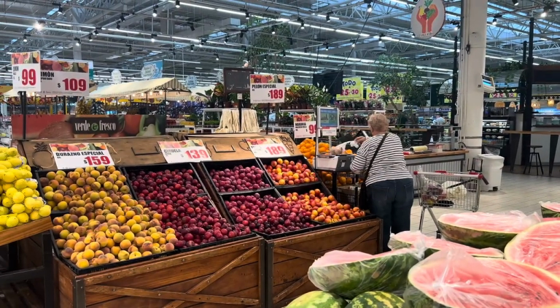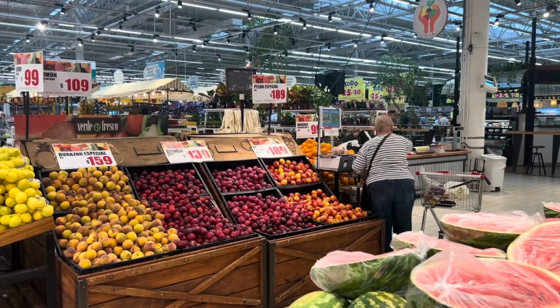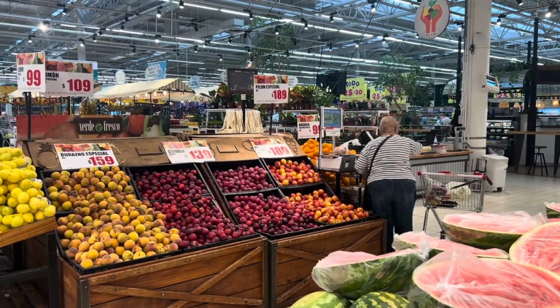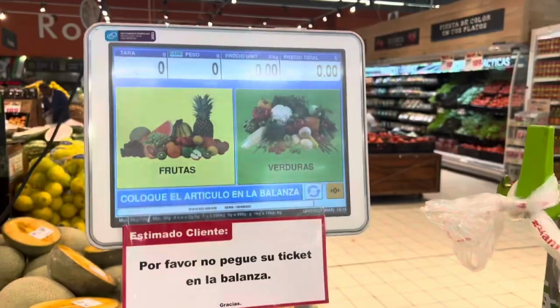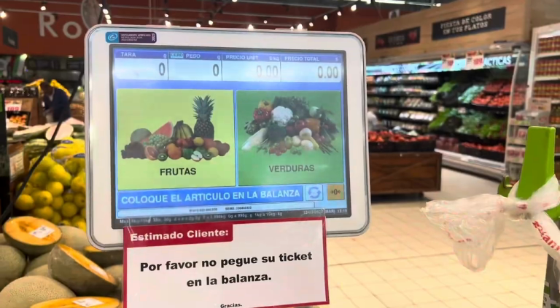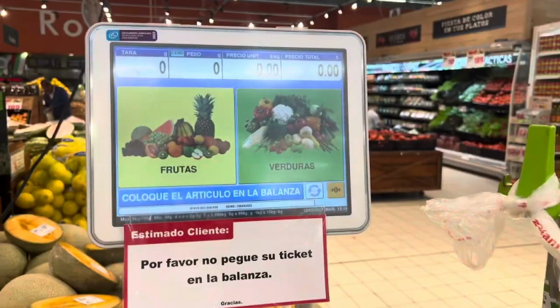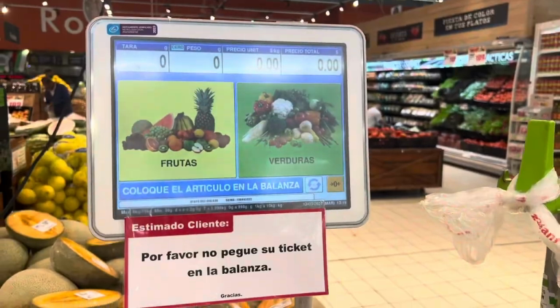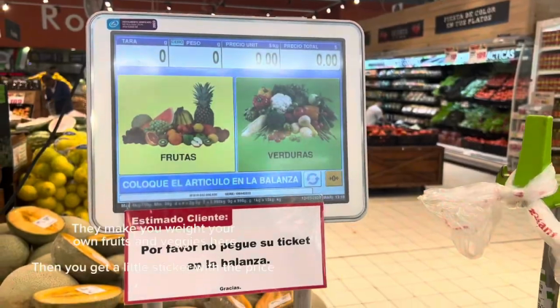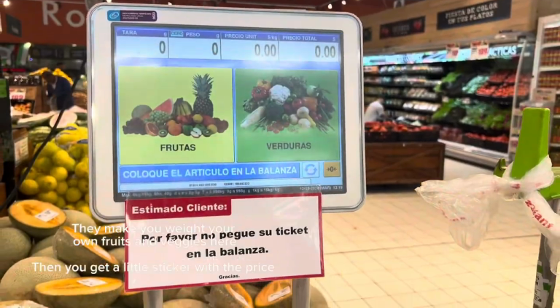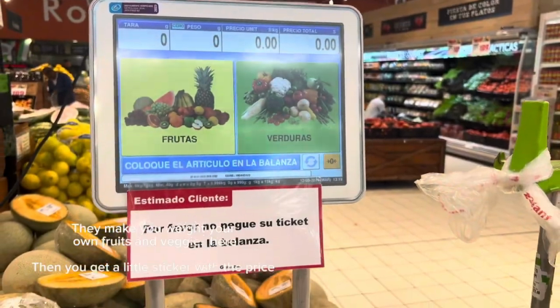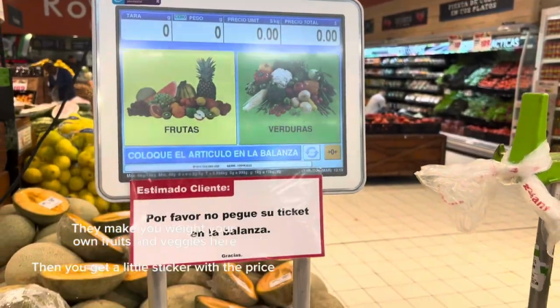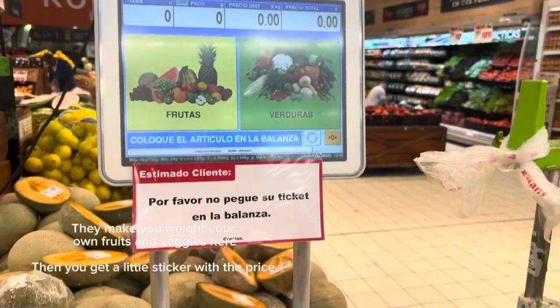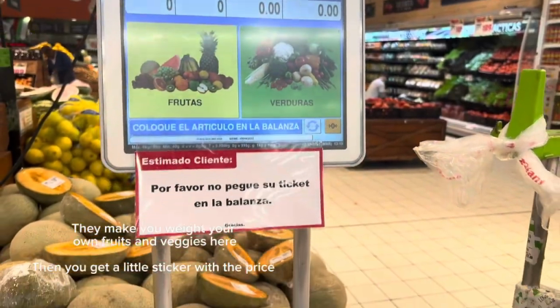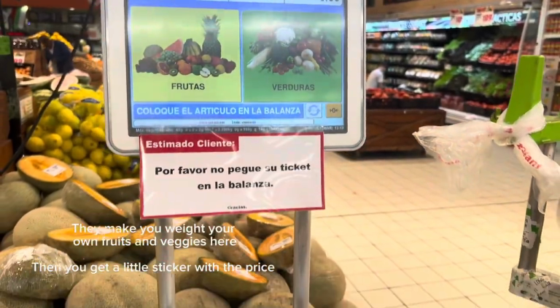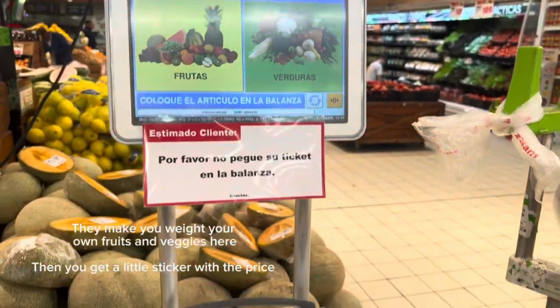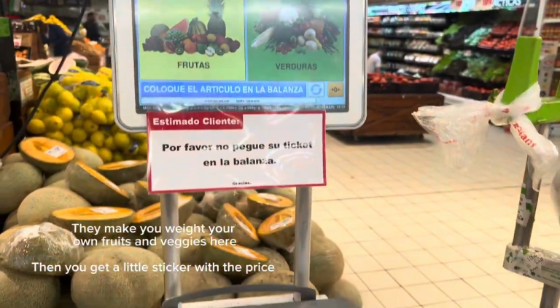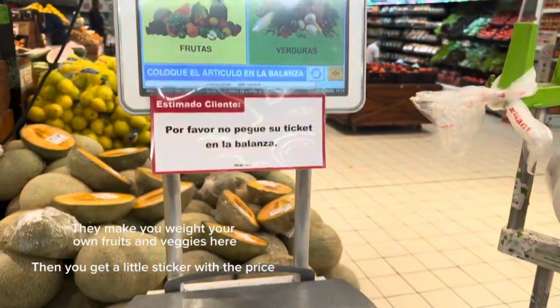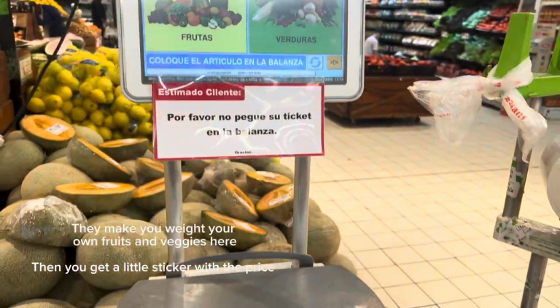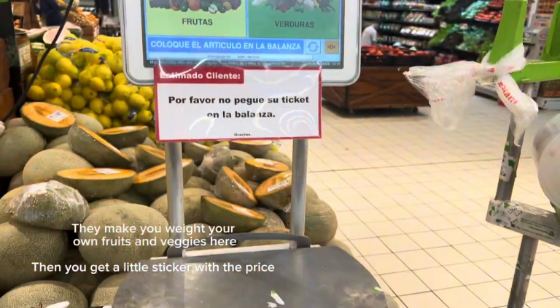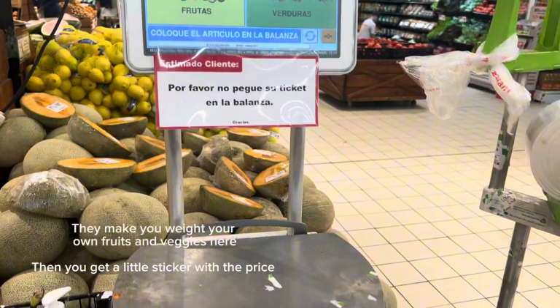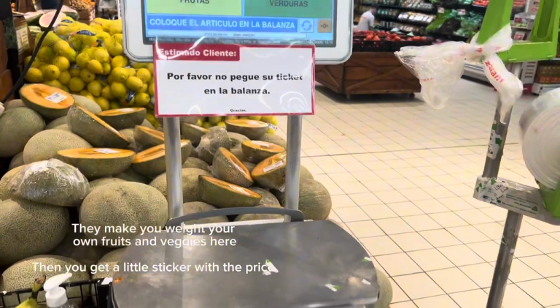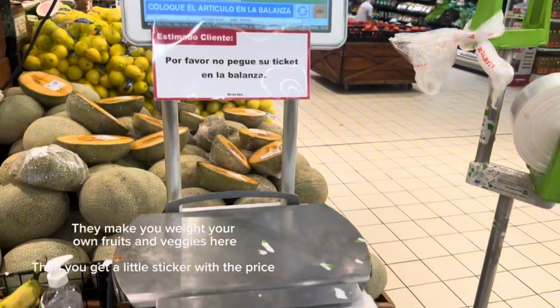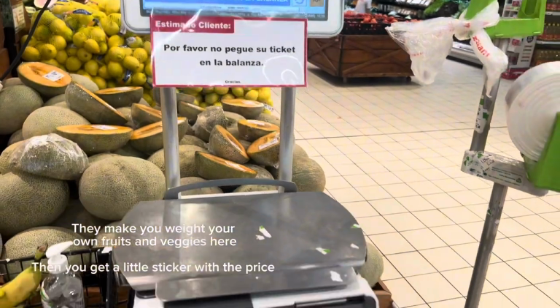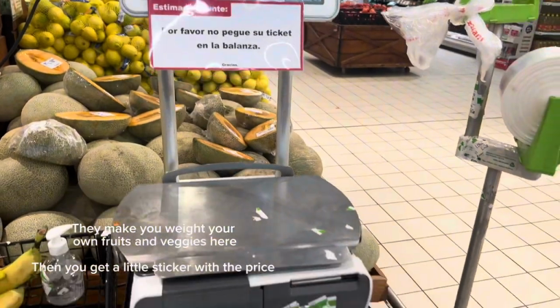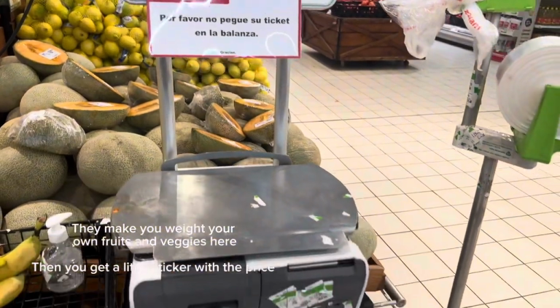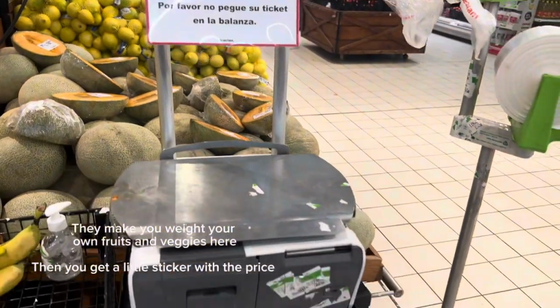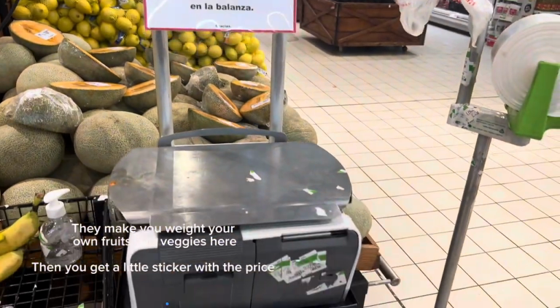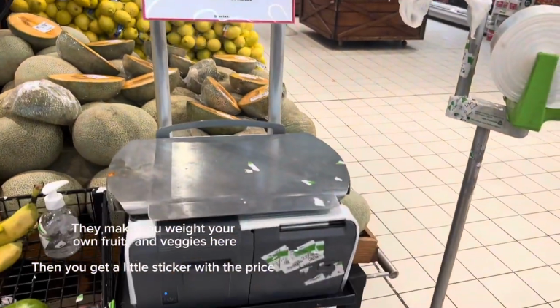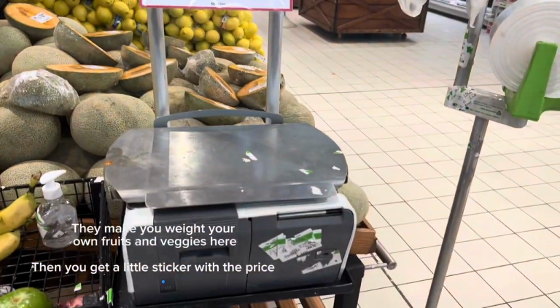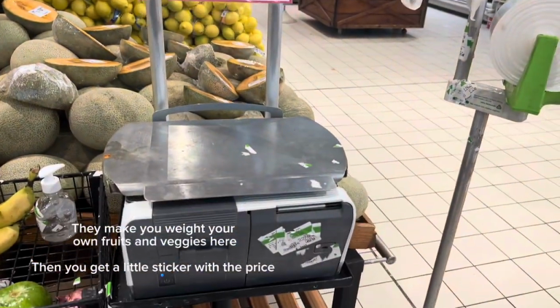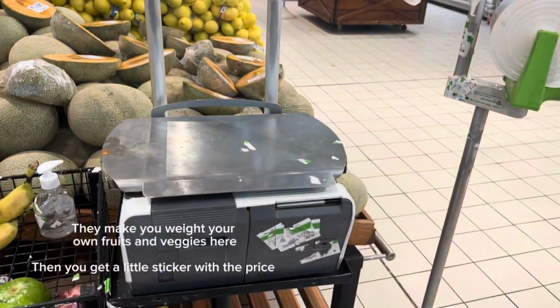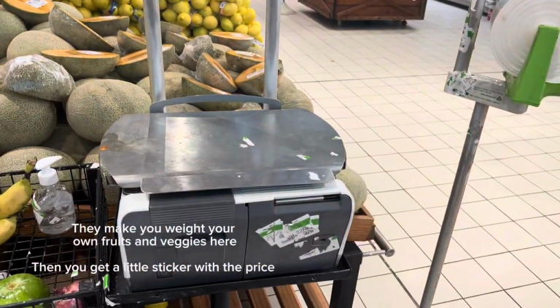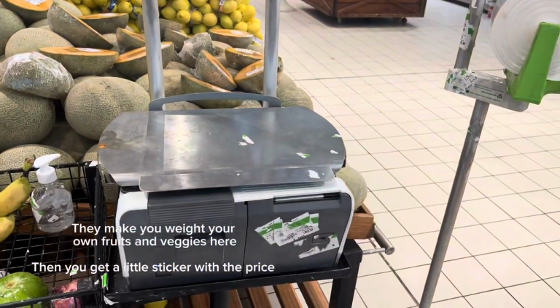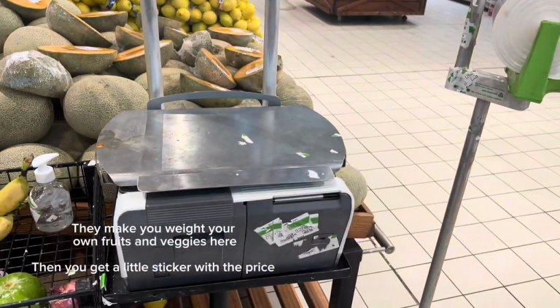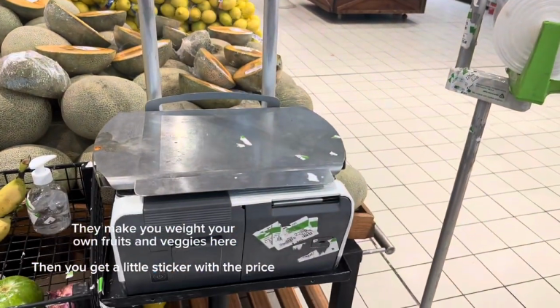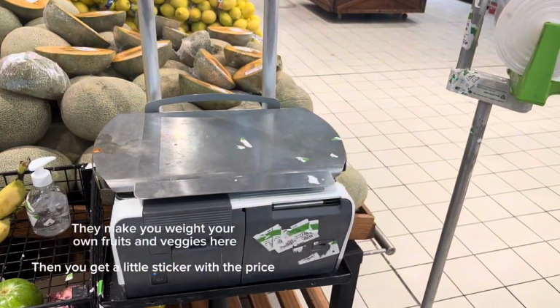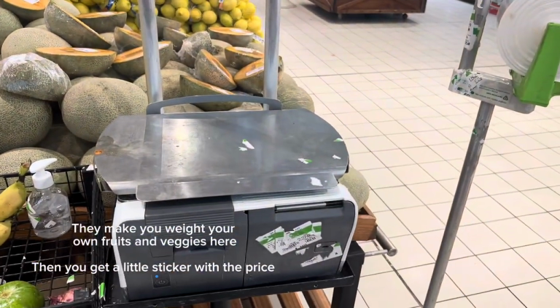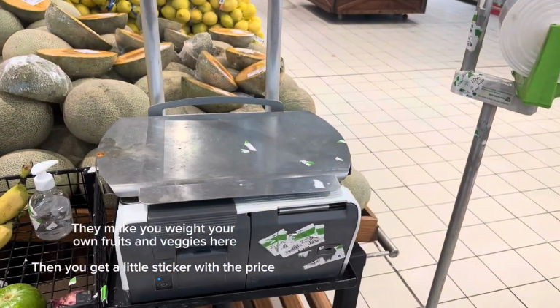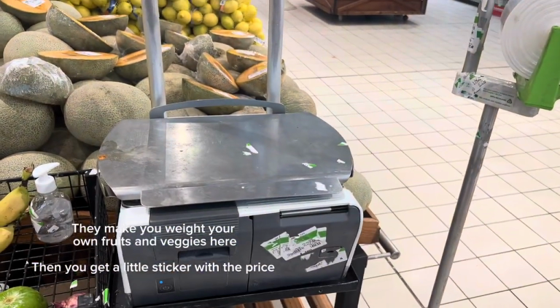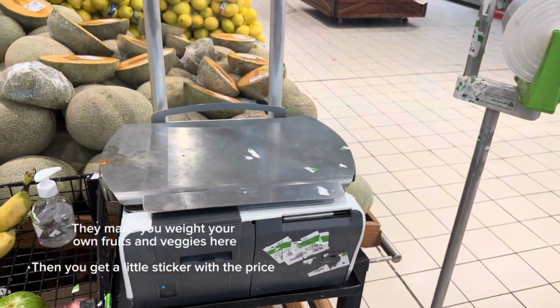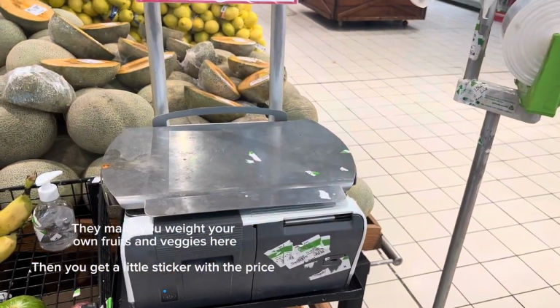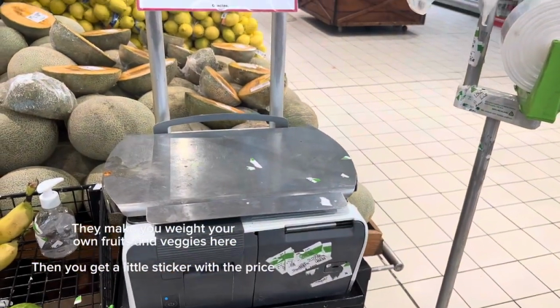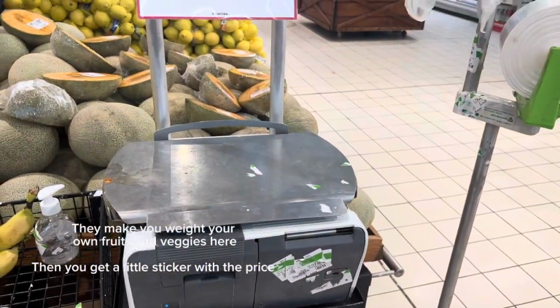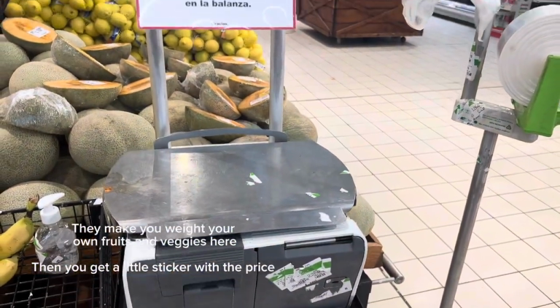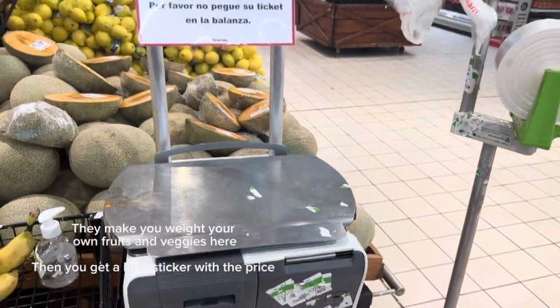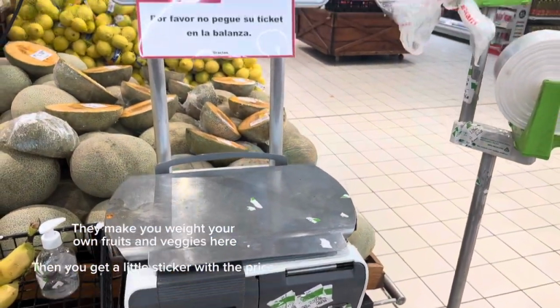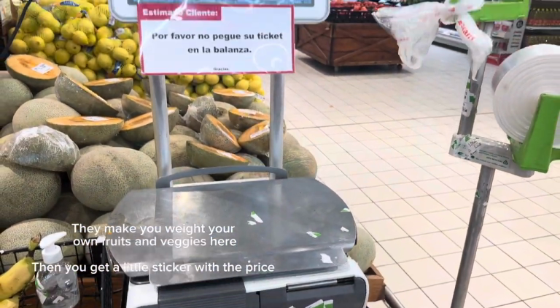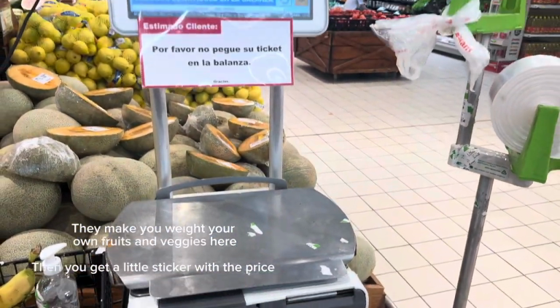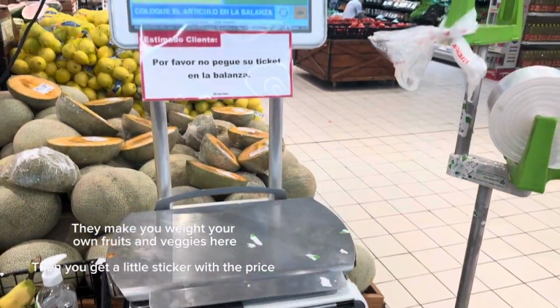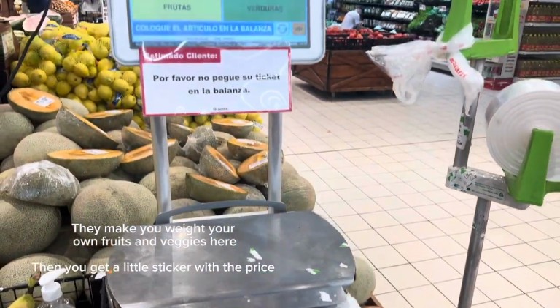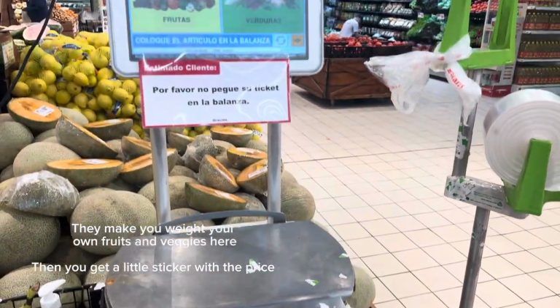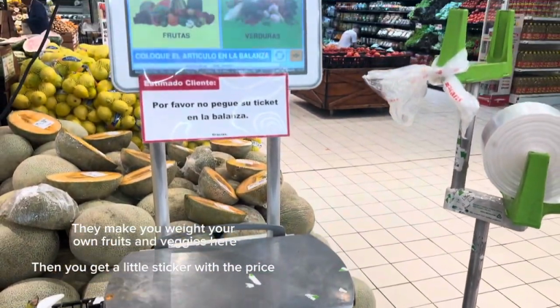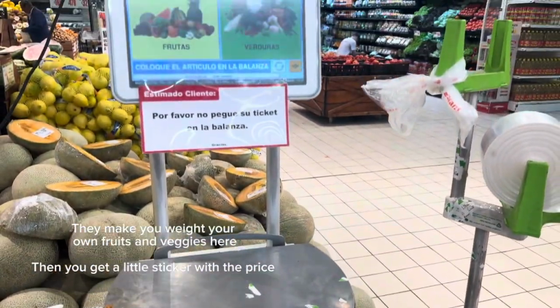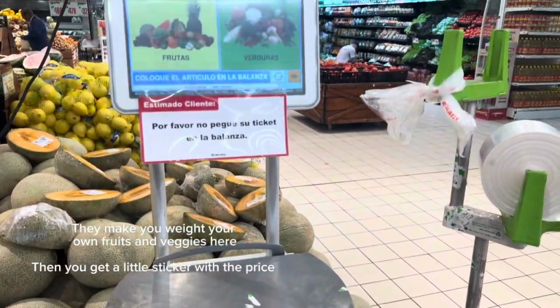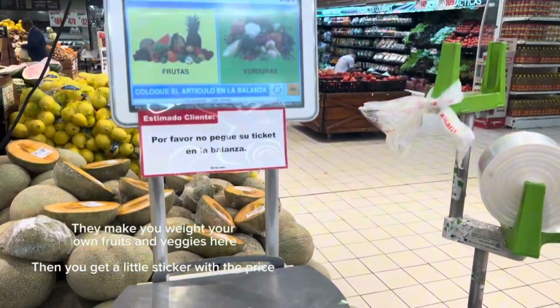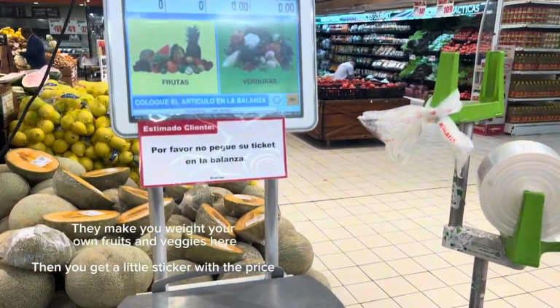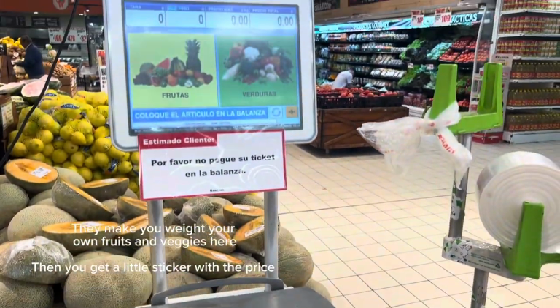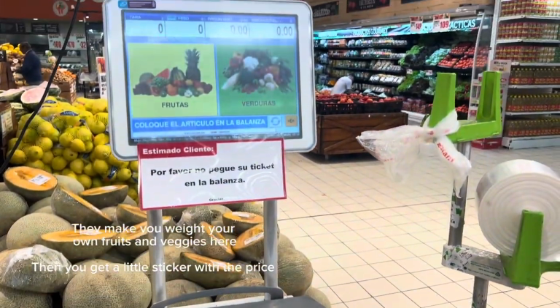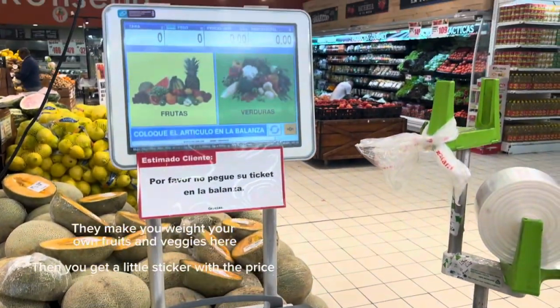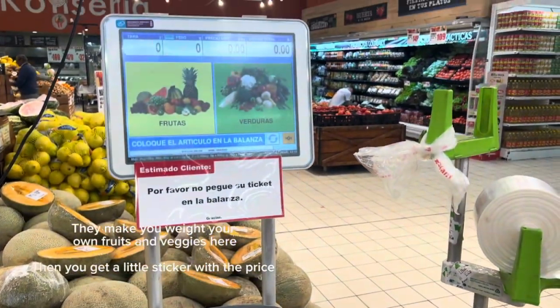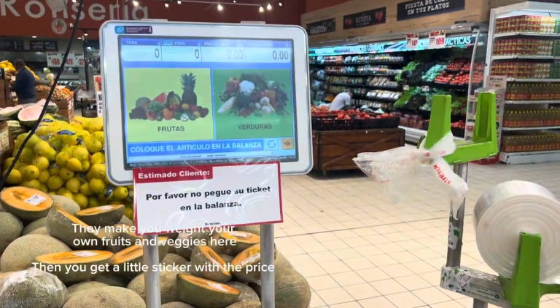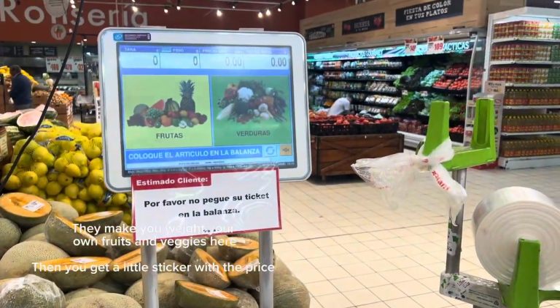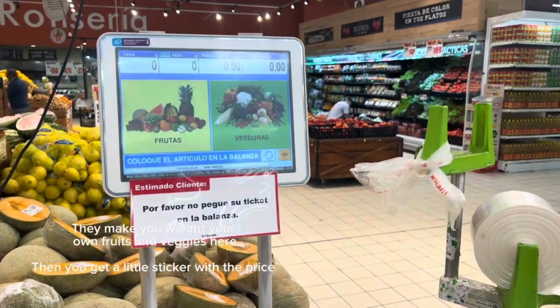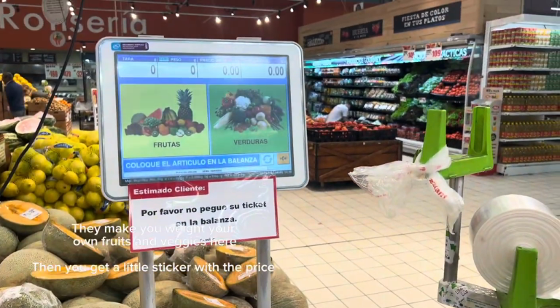They make you weigh your own fruit and vegetables here, and then it prints a little sticker that you have to put on your bag of fruit.